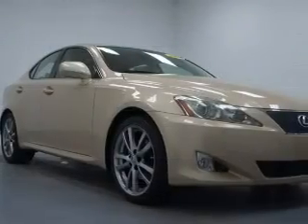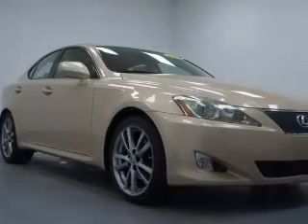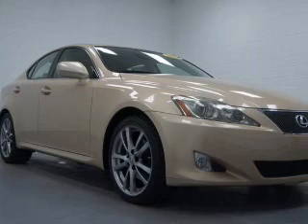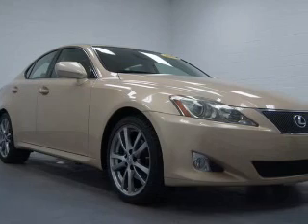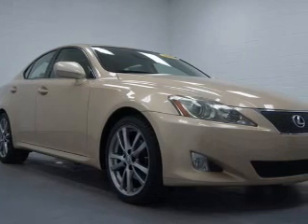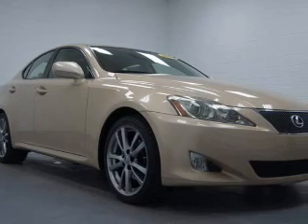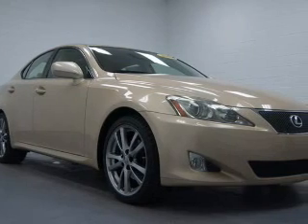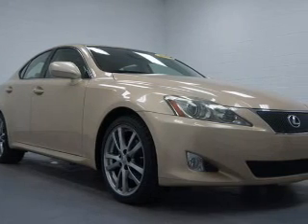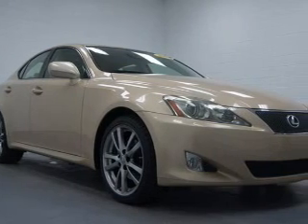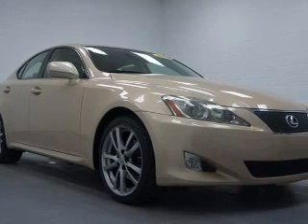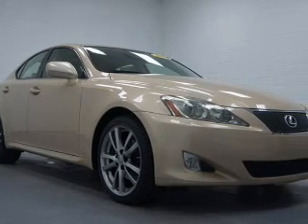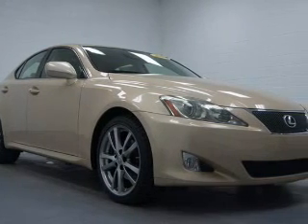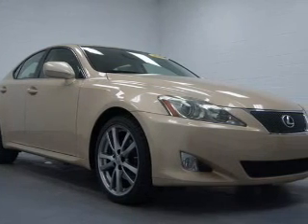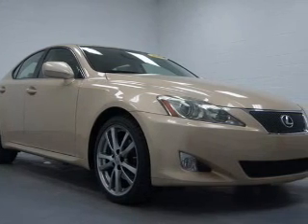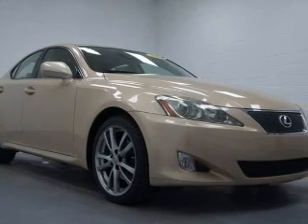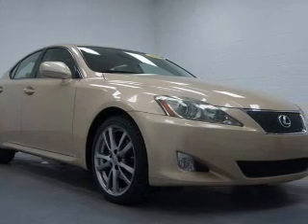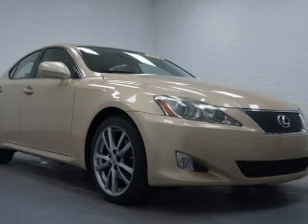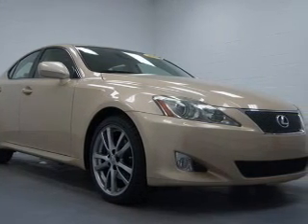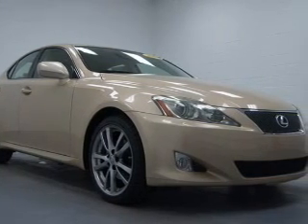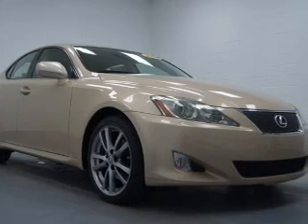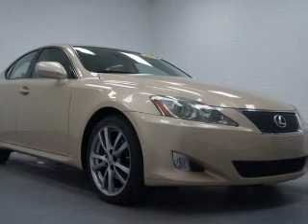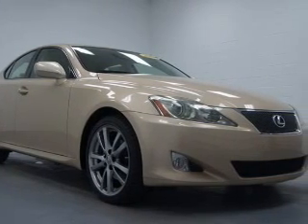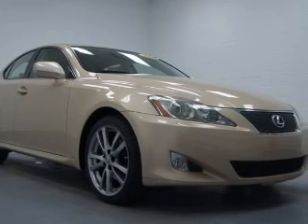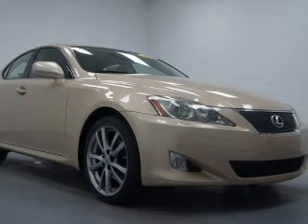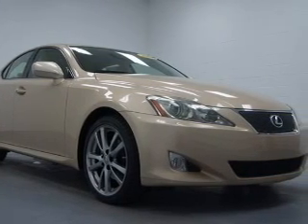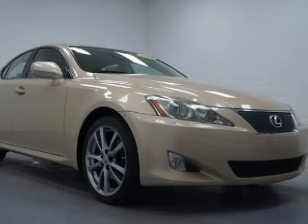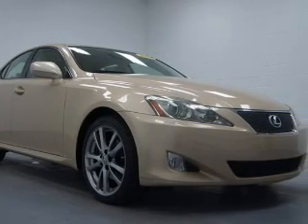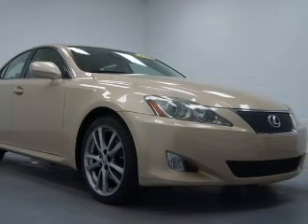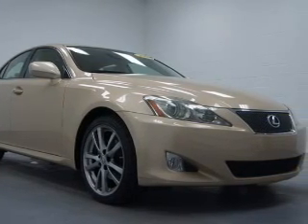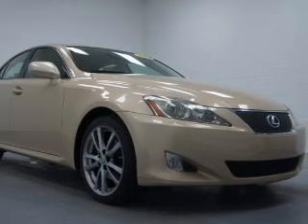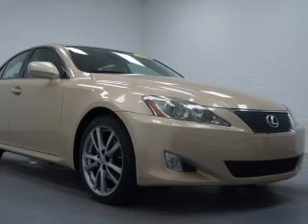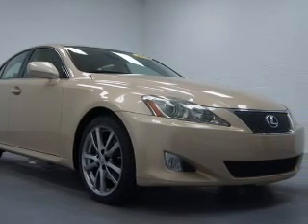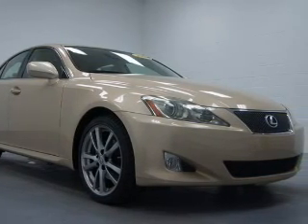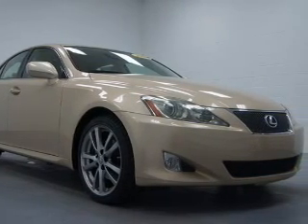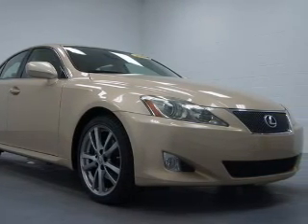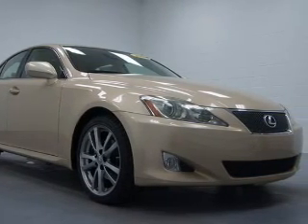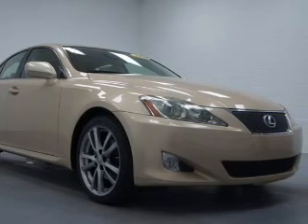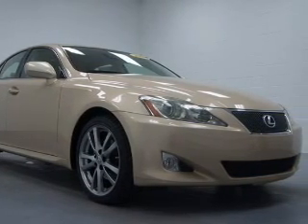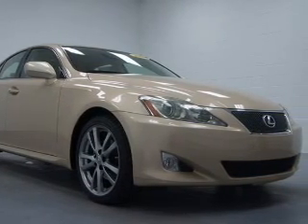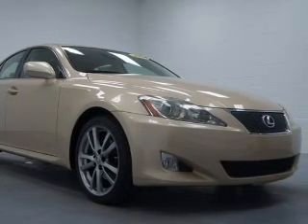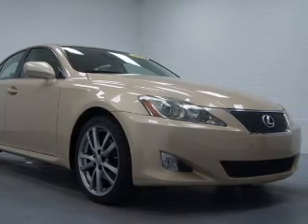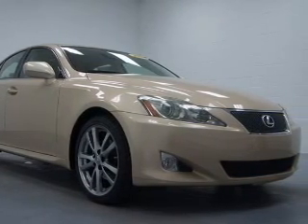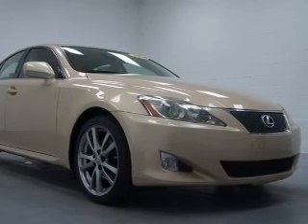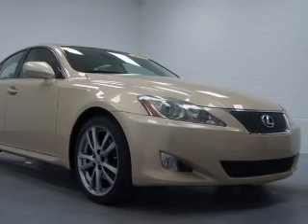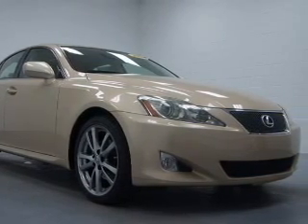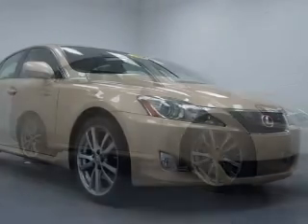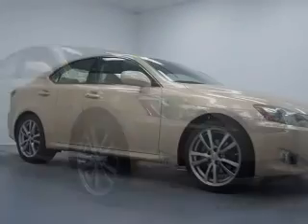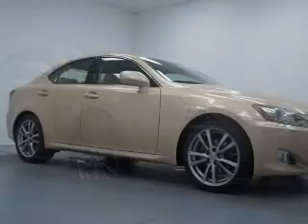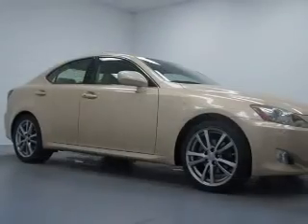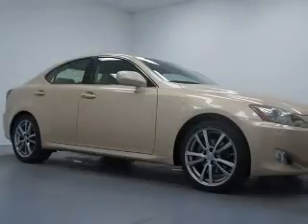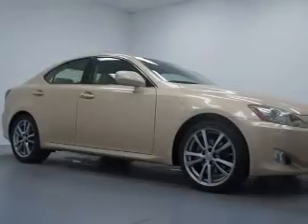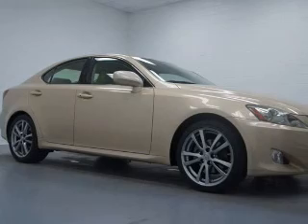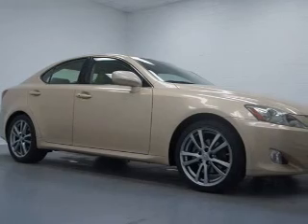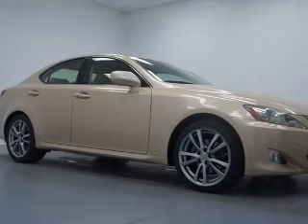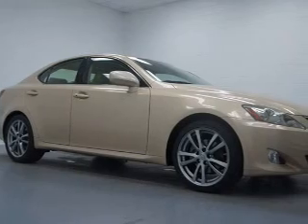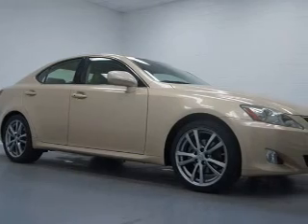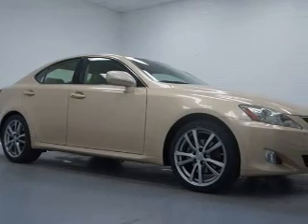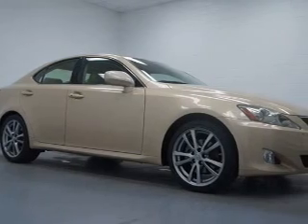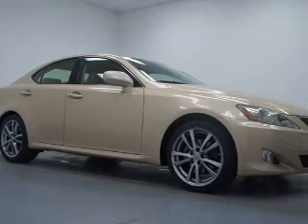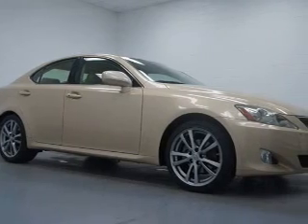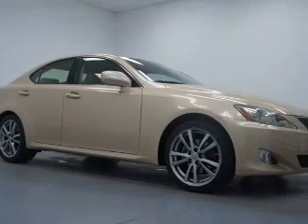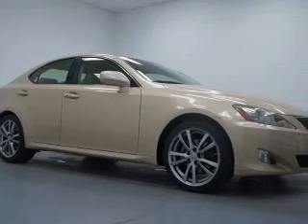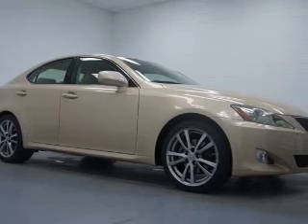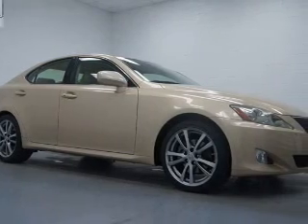Treat yourself to the splendor of a premium sound system. Brake safely with the anti-lock braking system. The sunroof lets fresh air in.